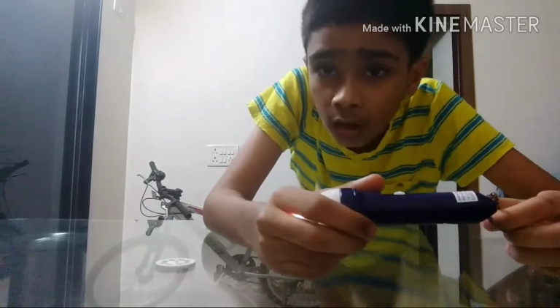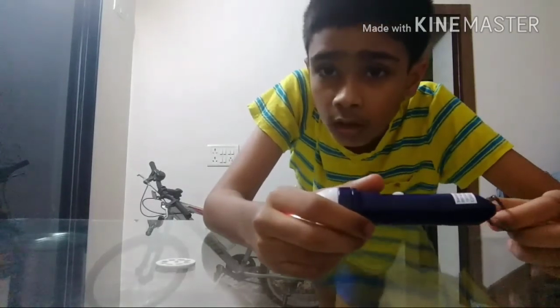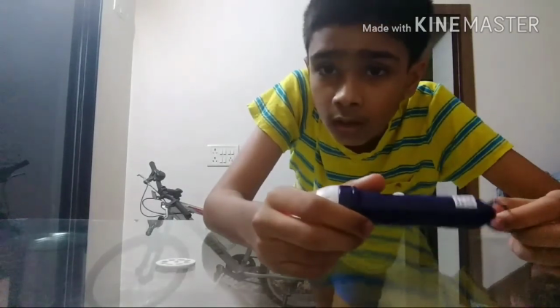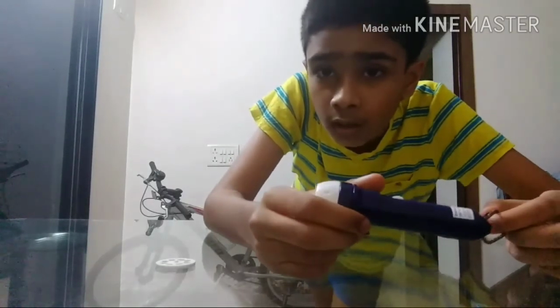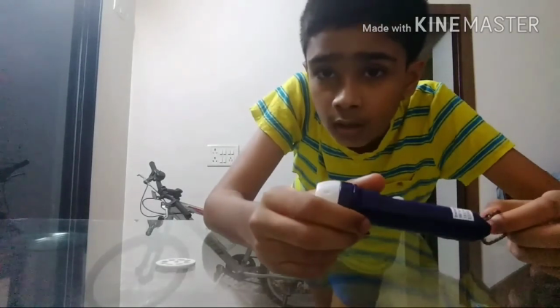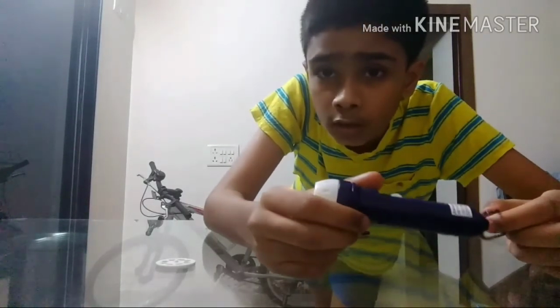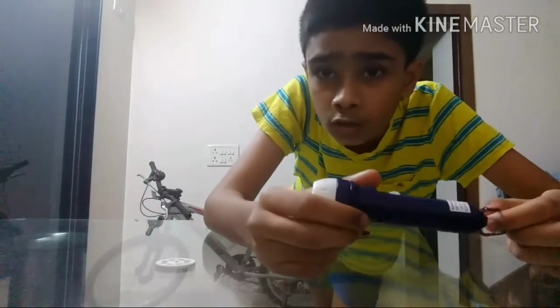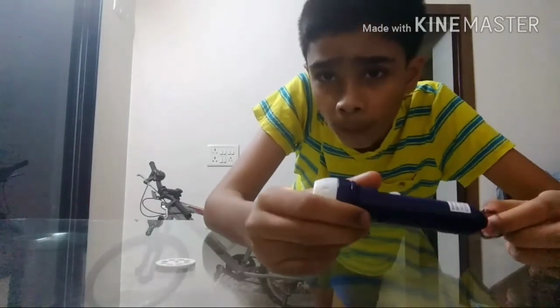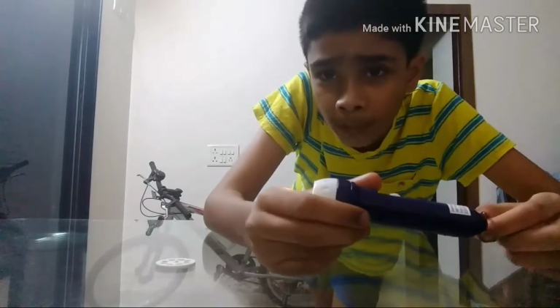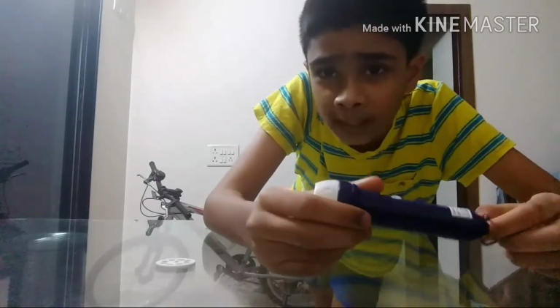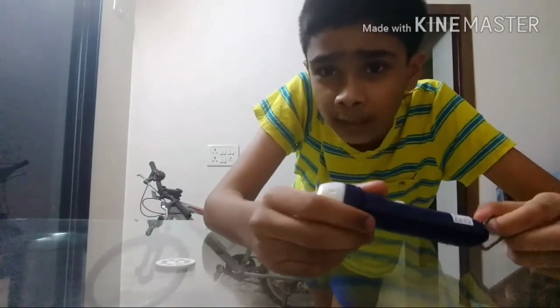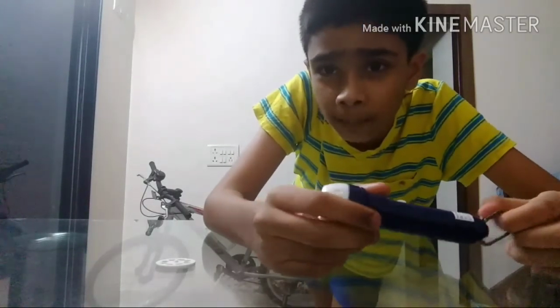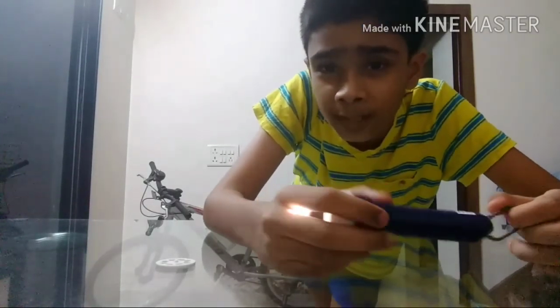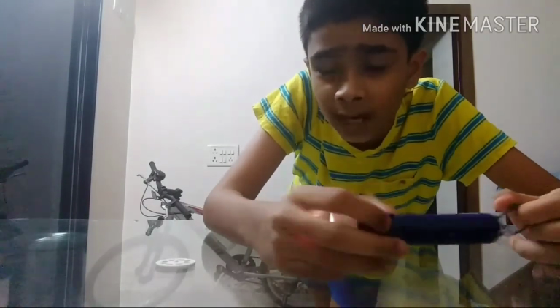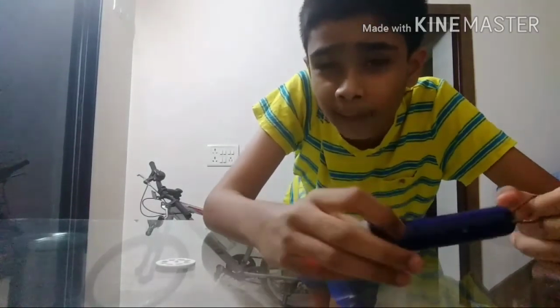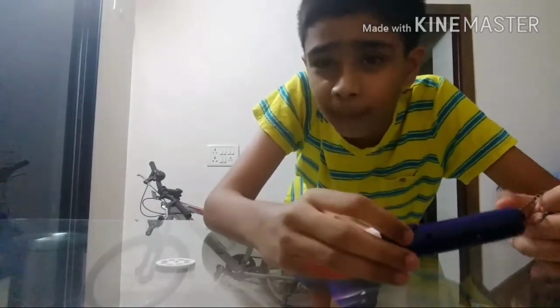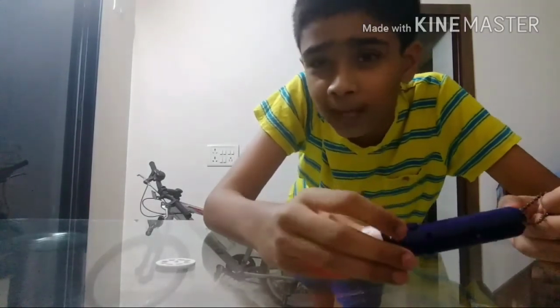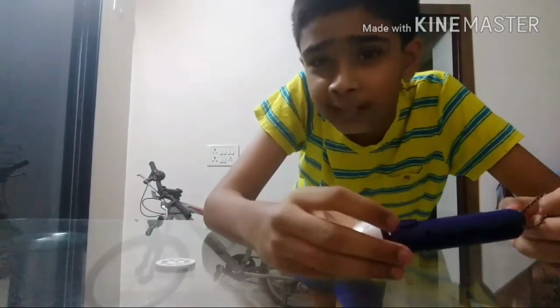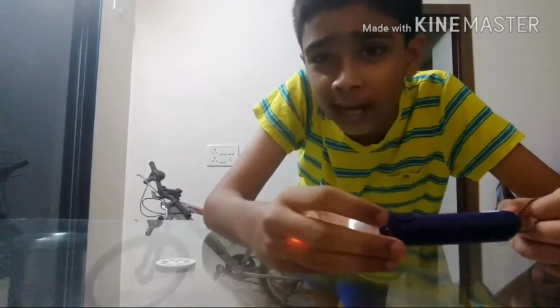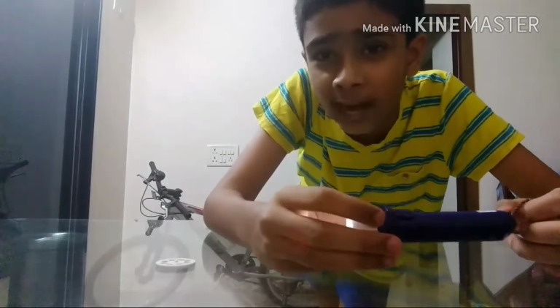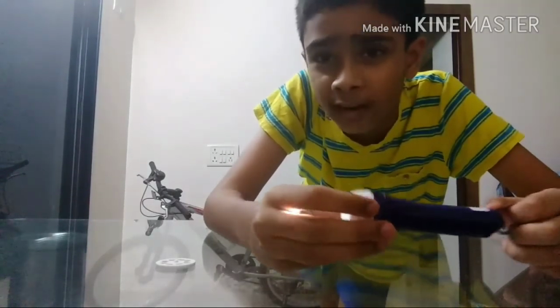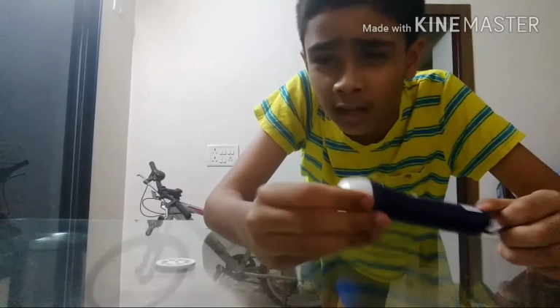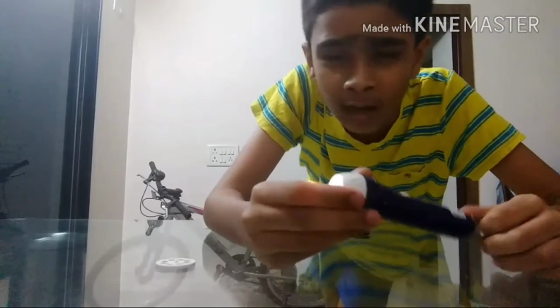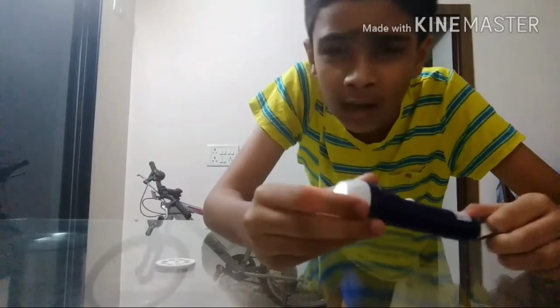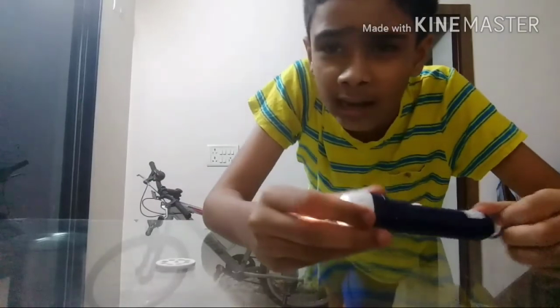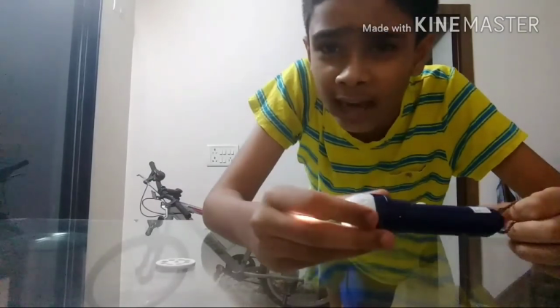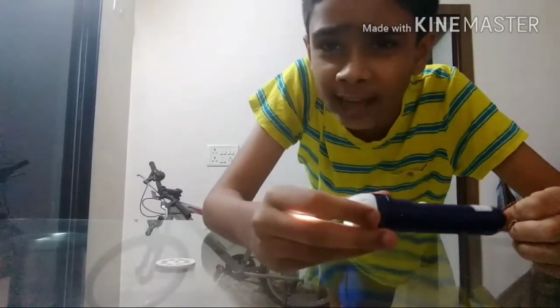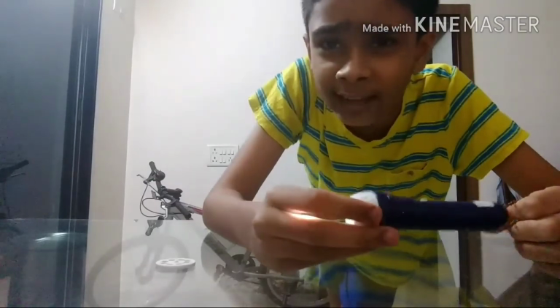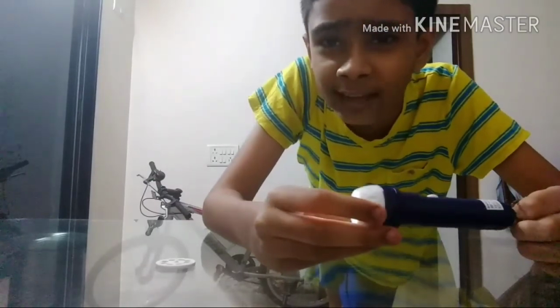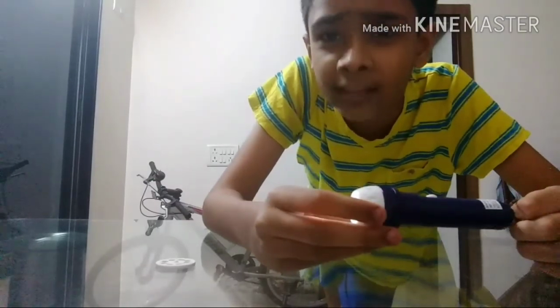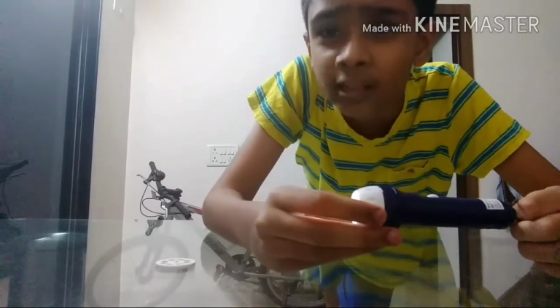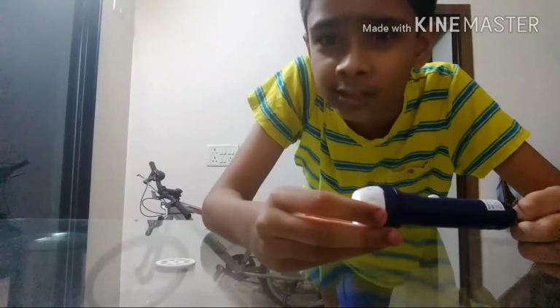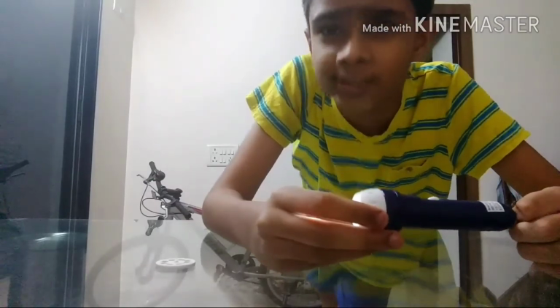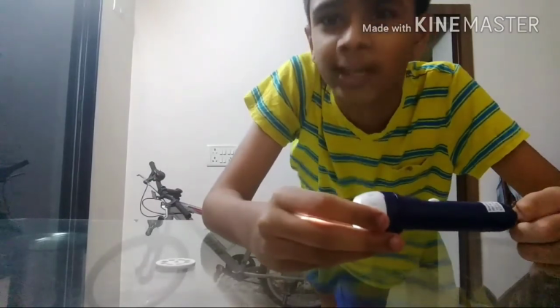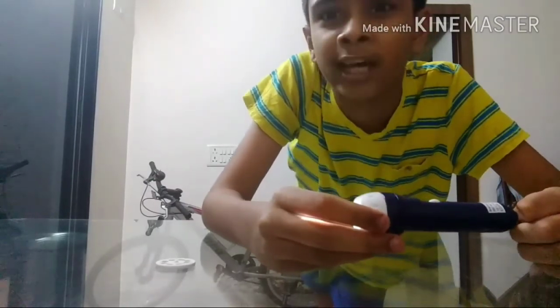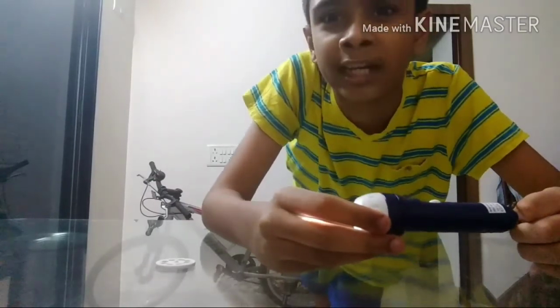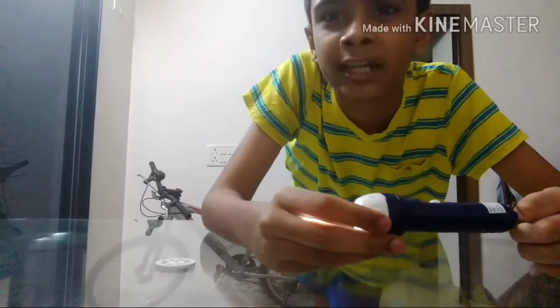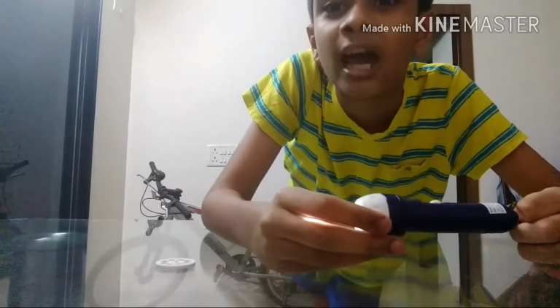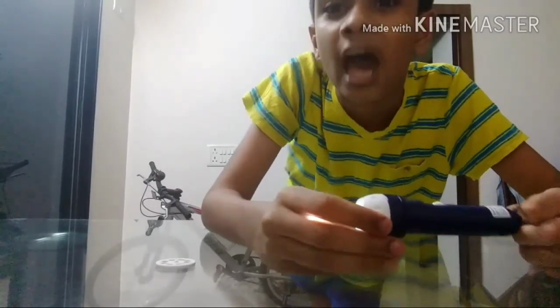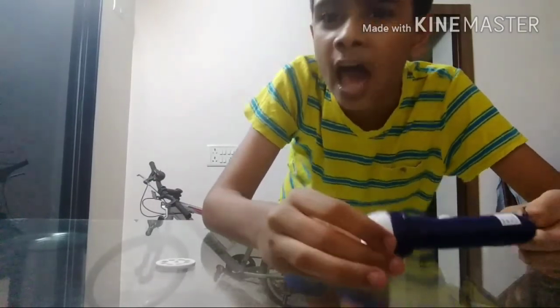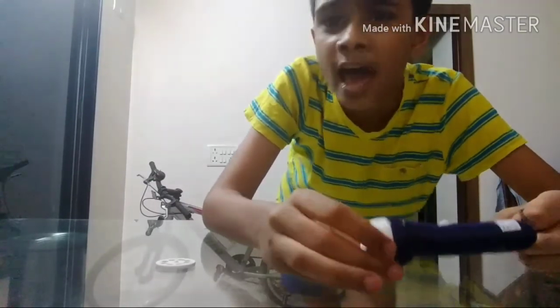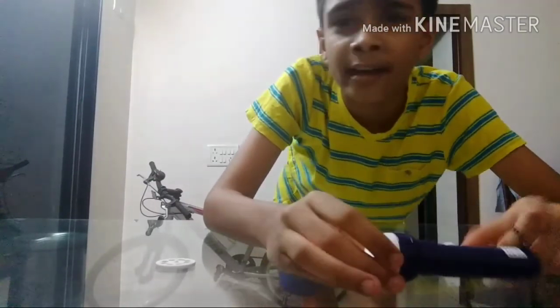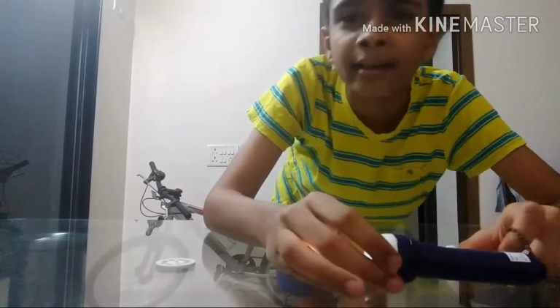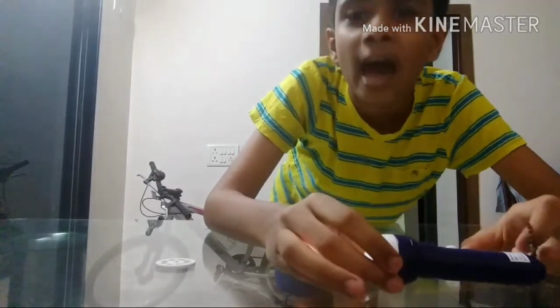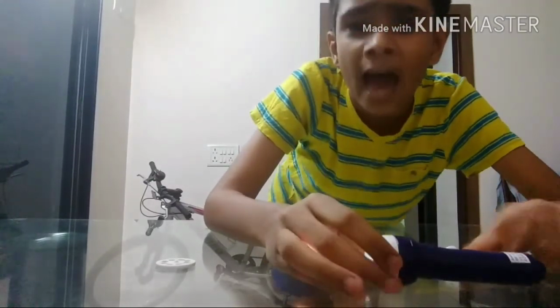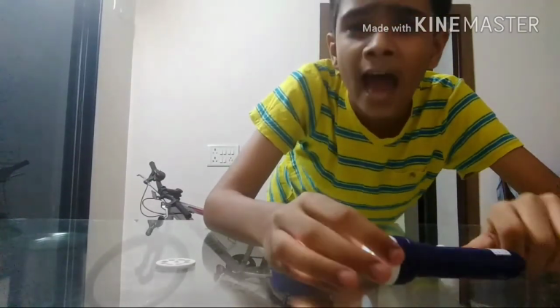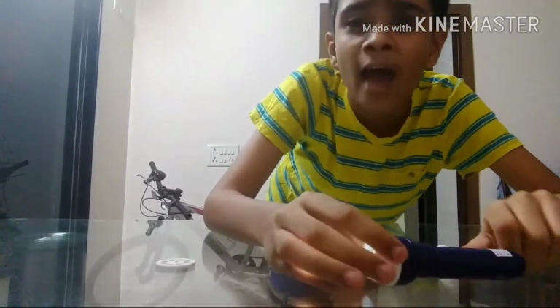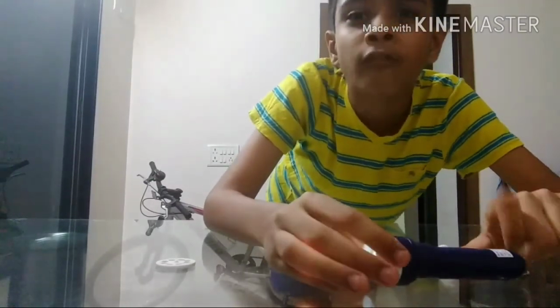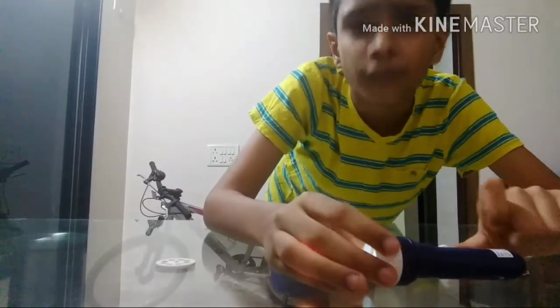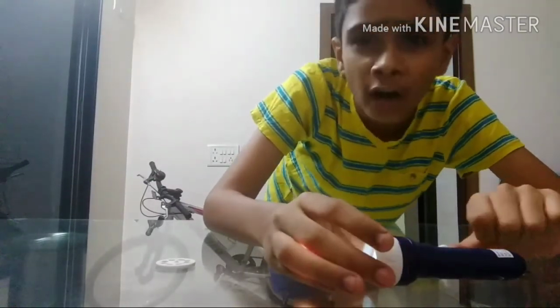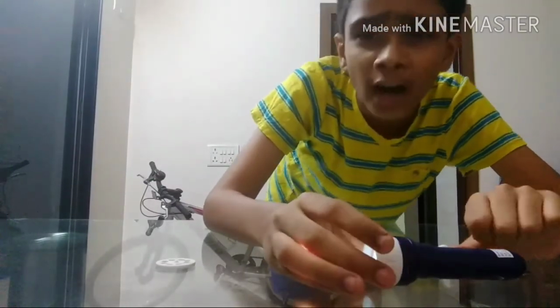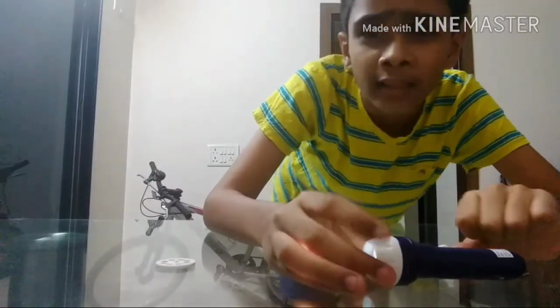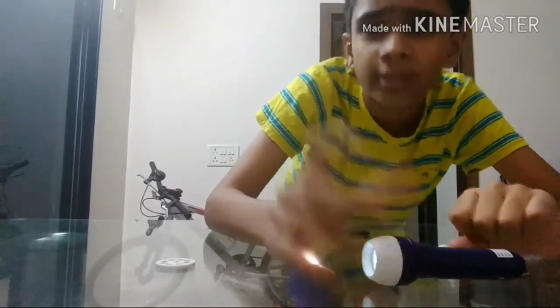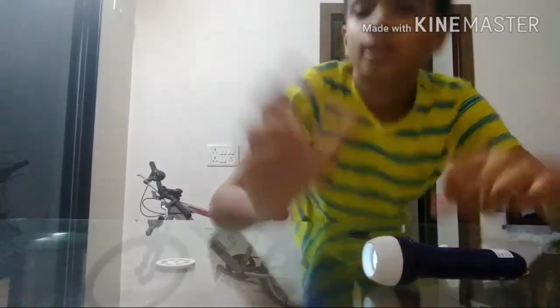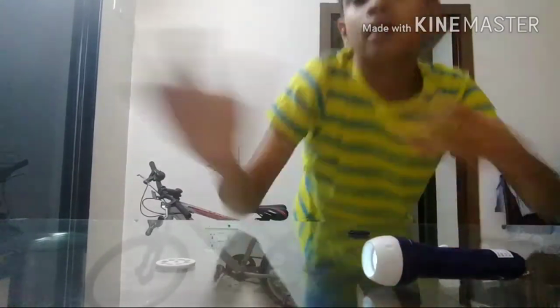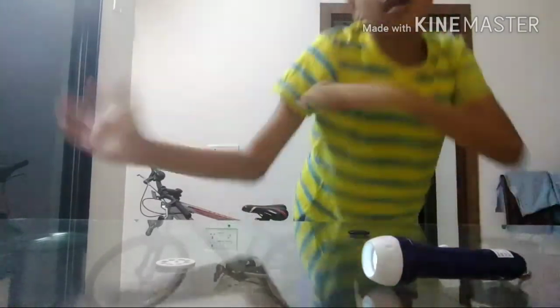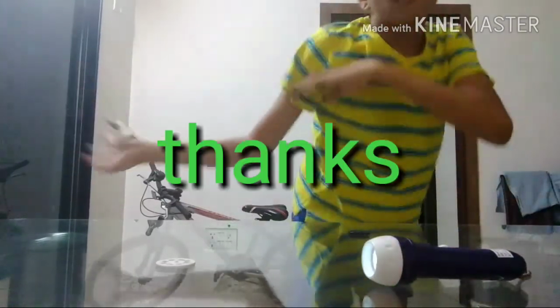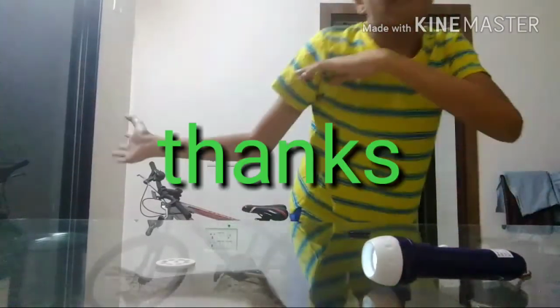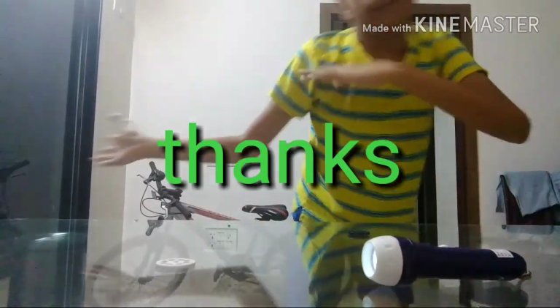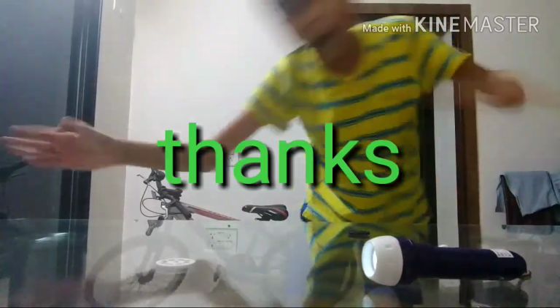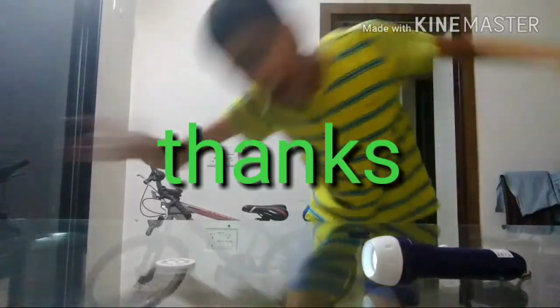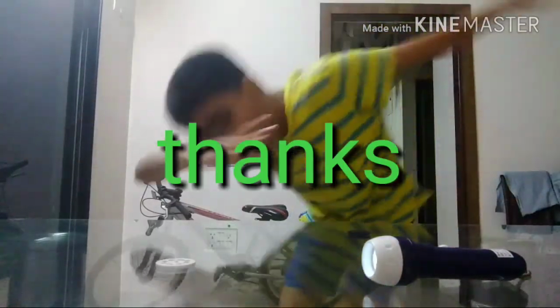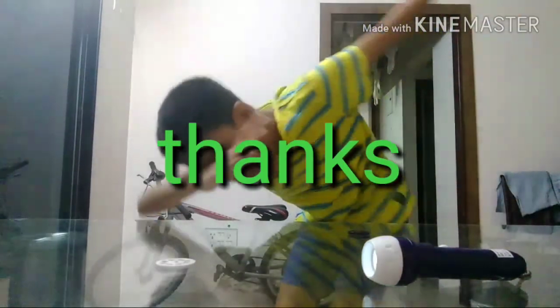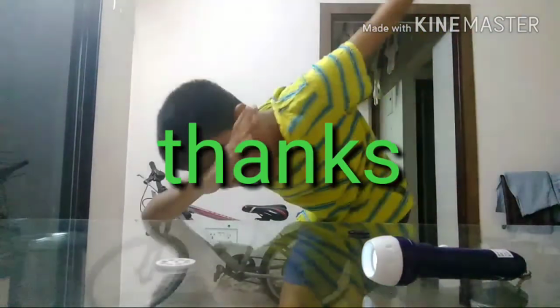So please subscribe to my channel, like it, share it, and have fun. Bye!